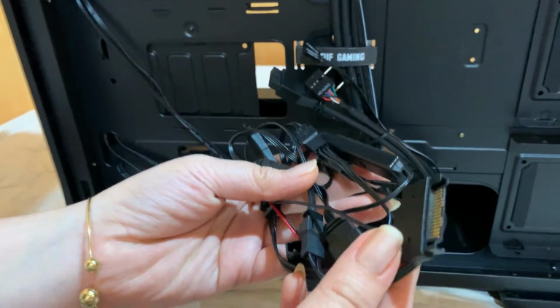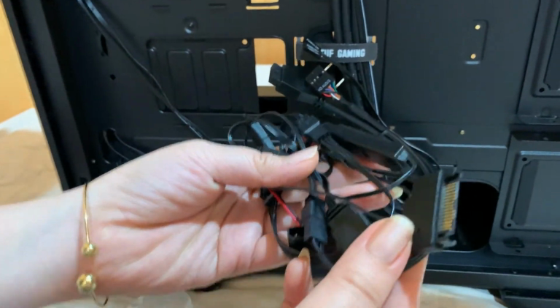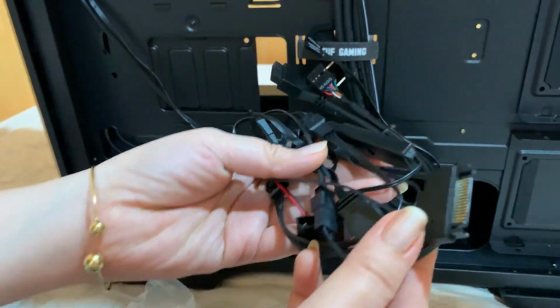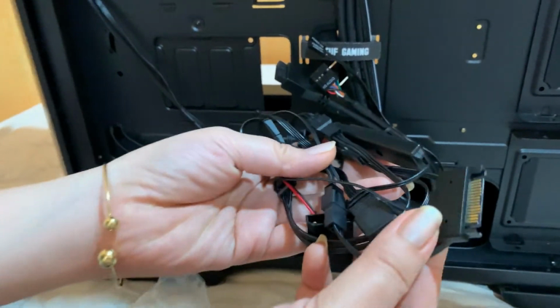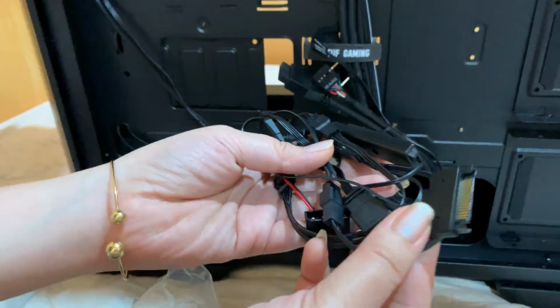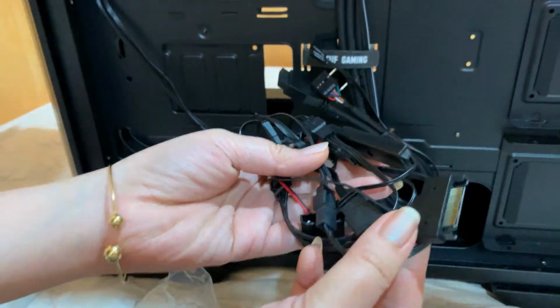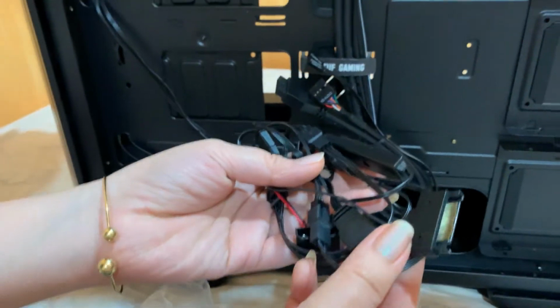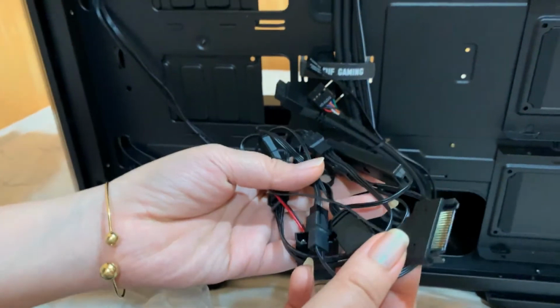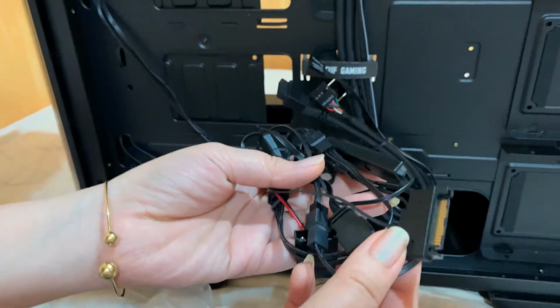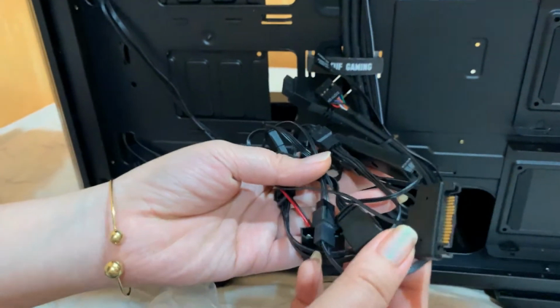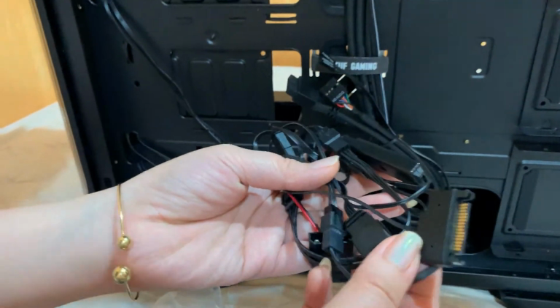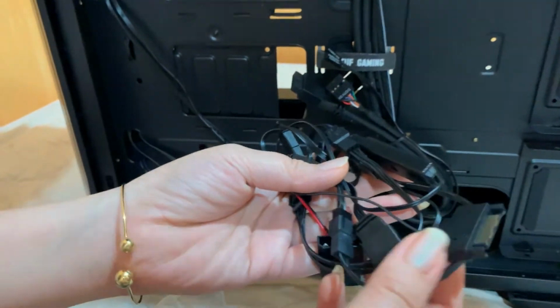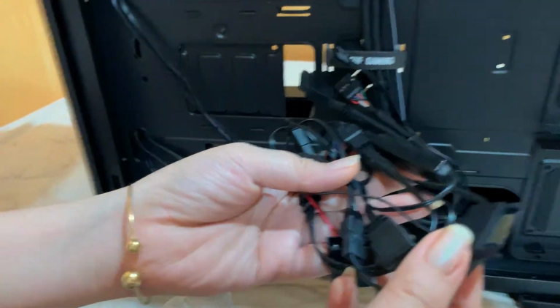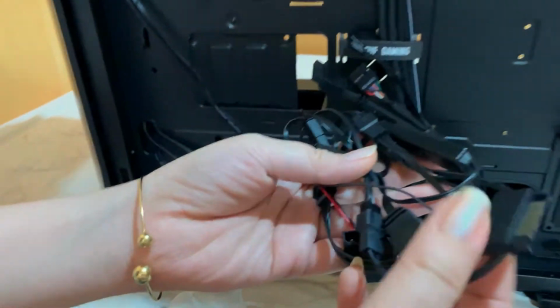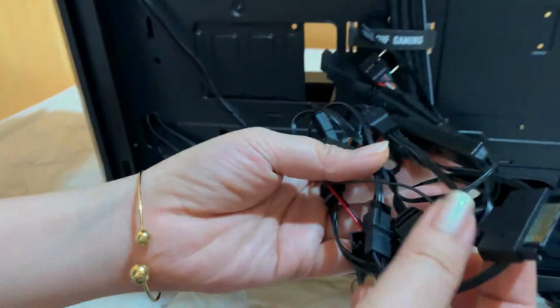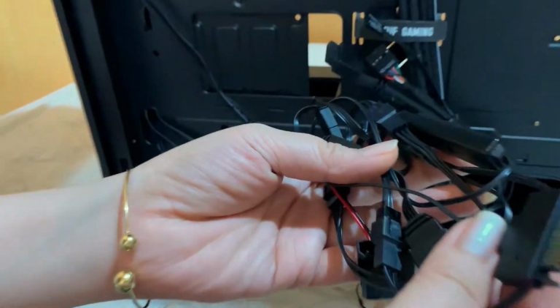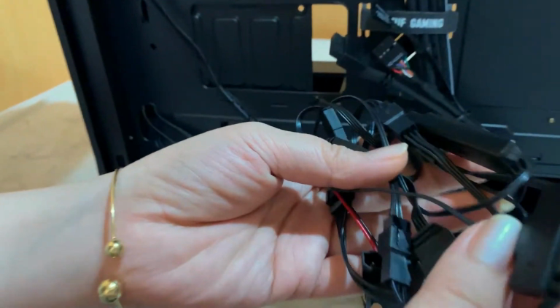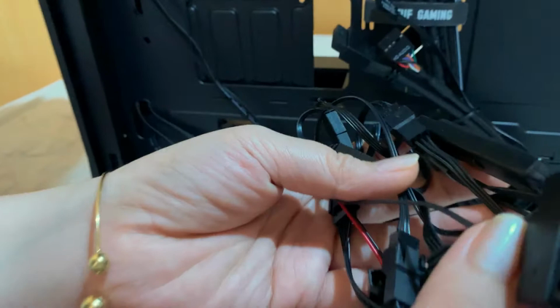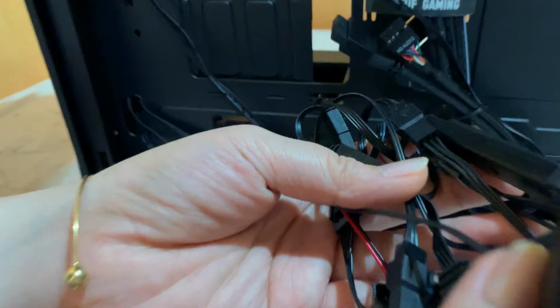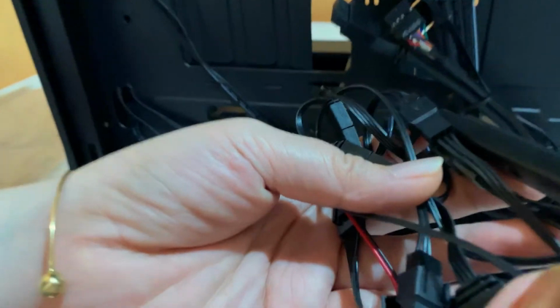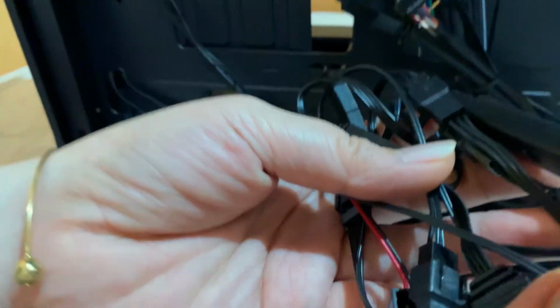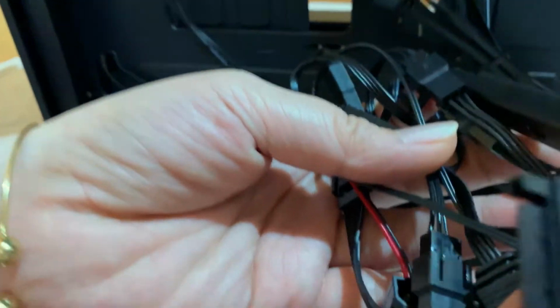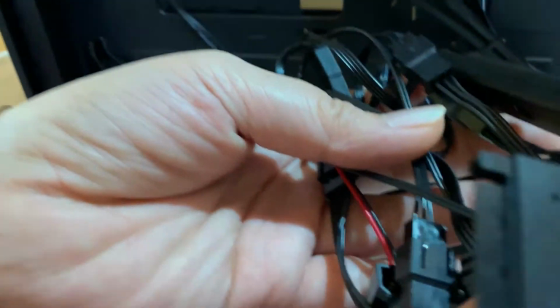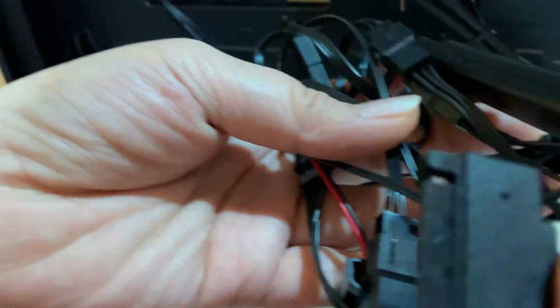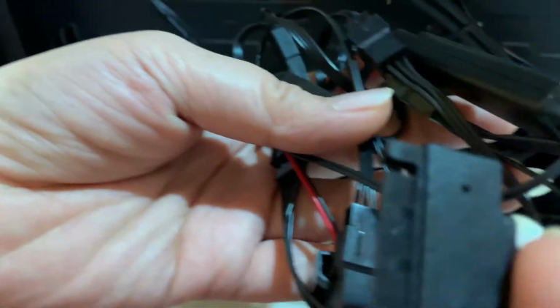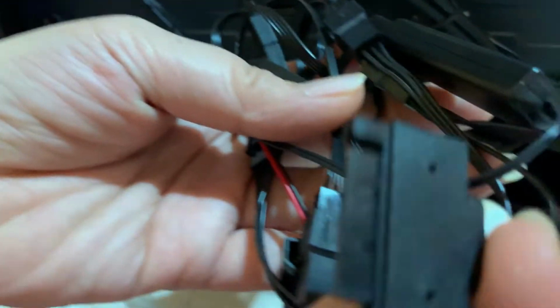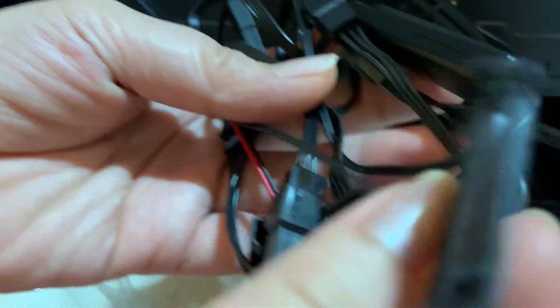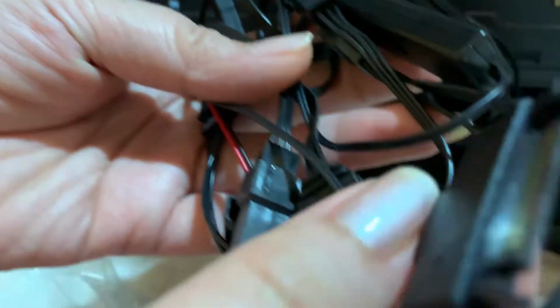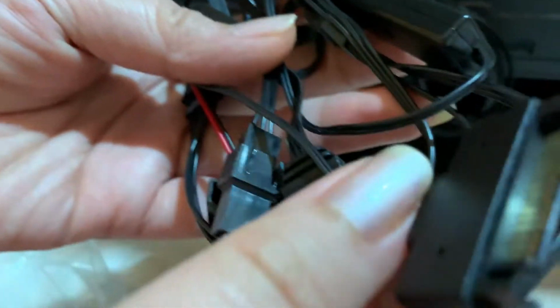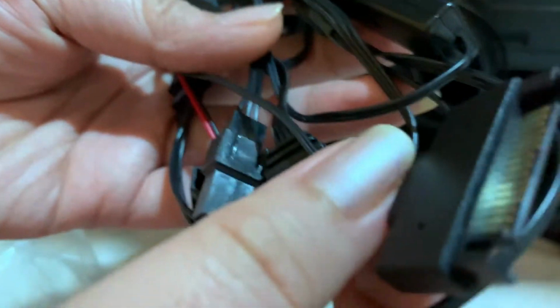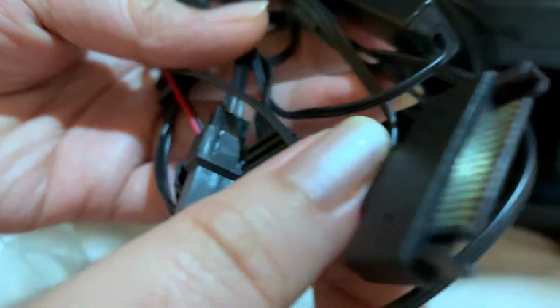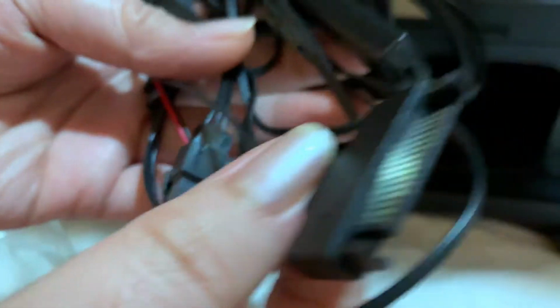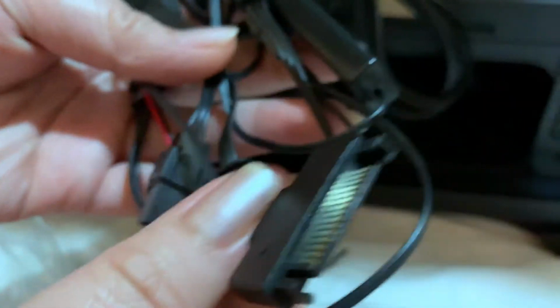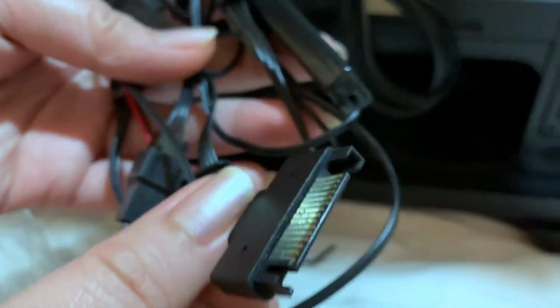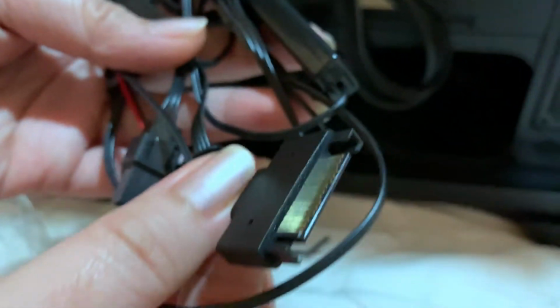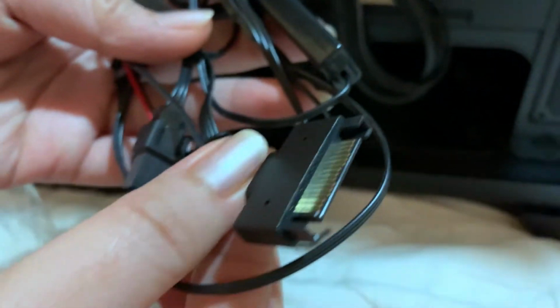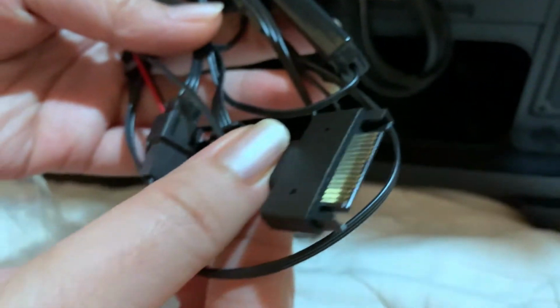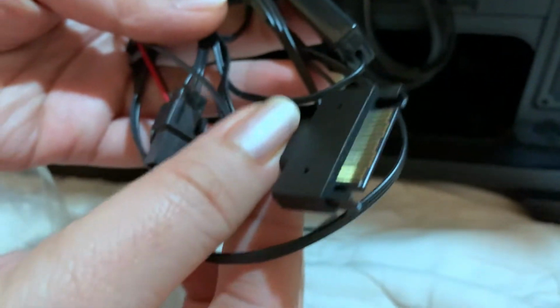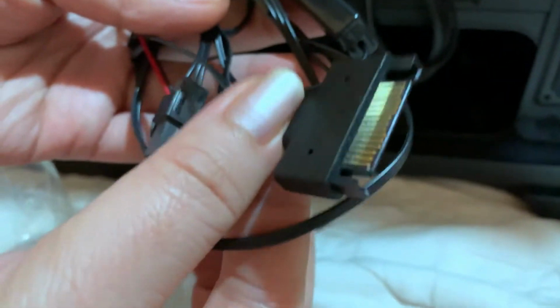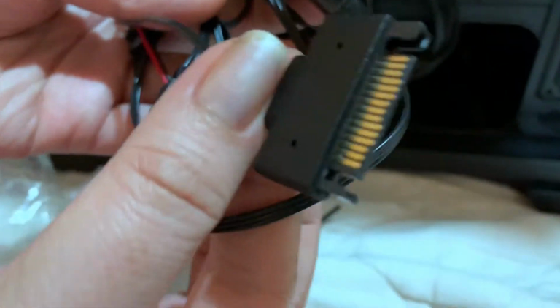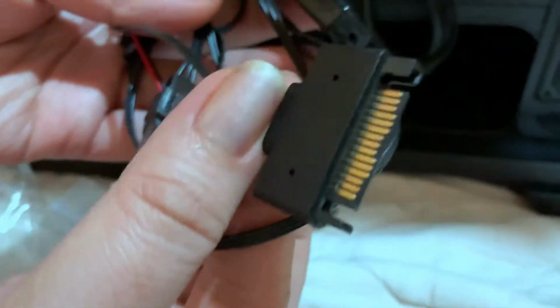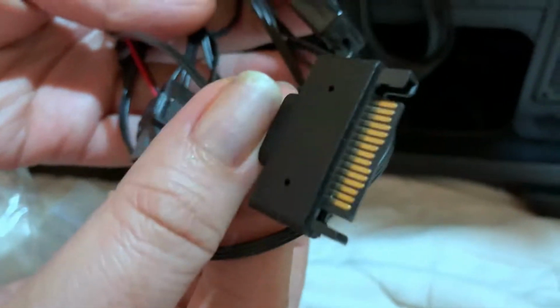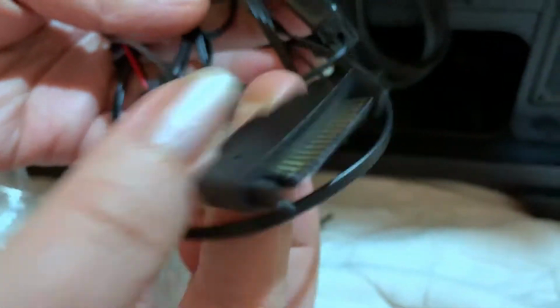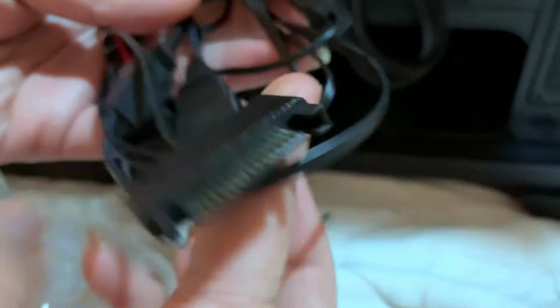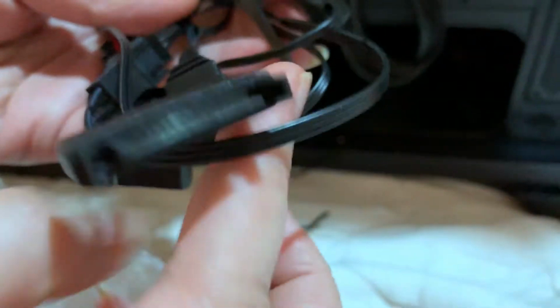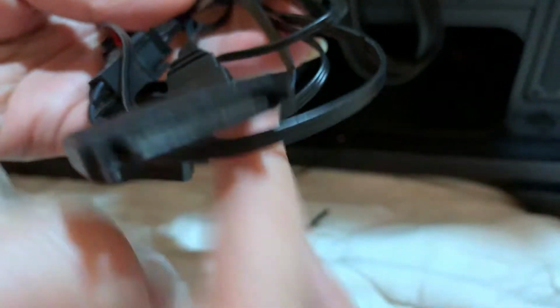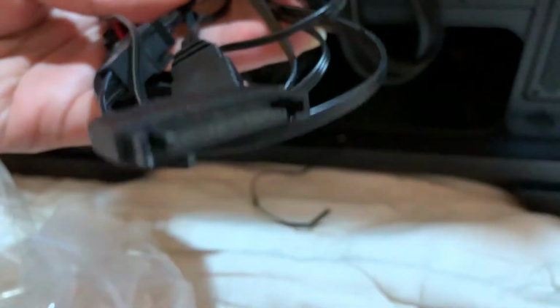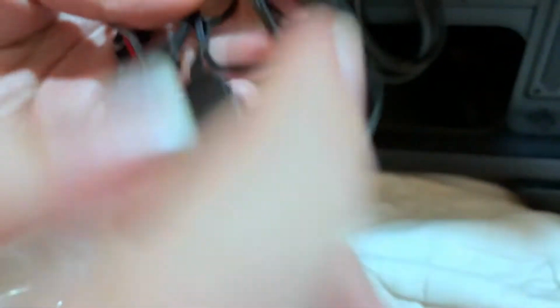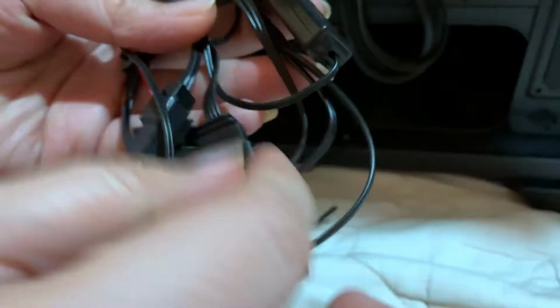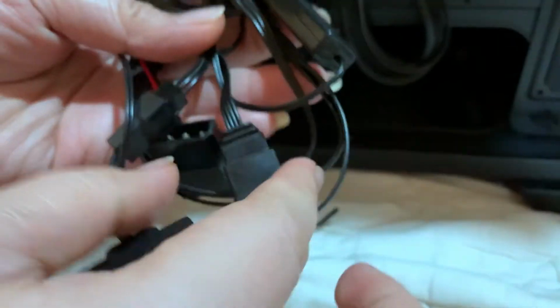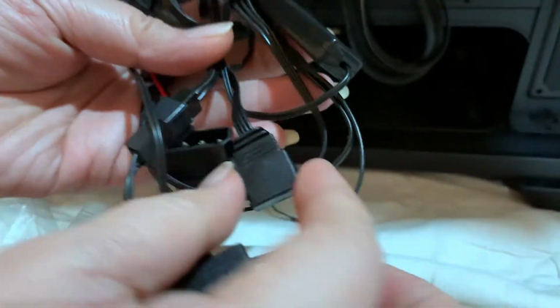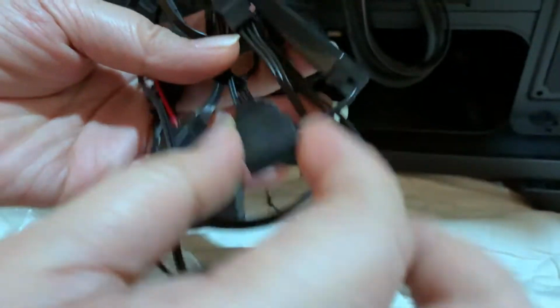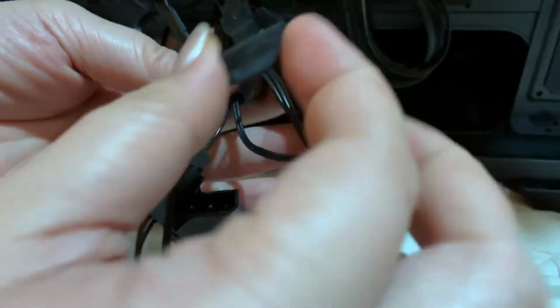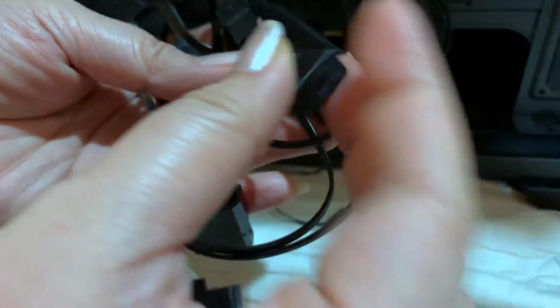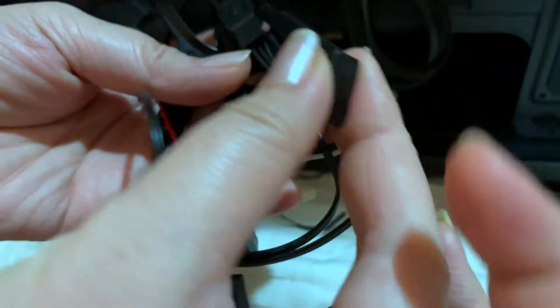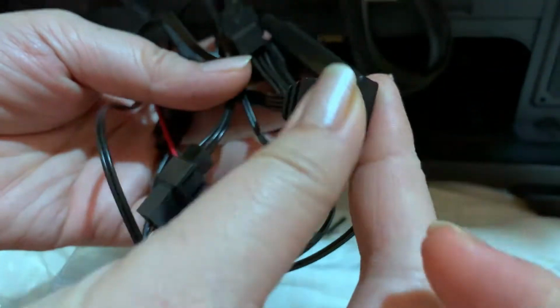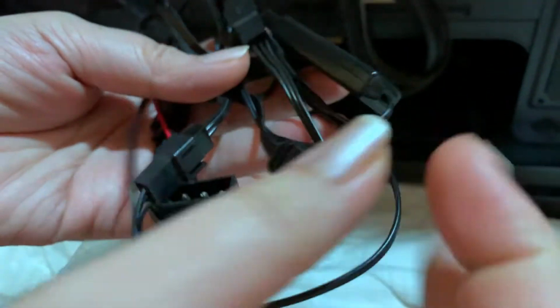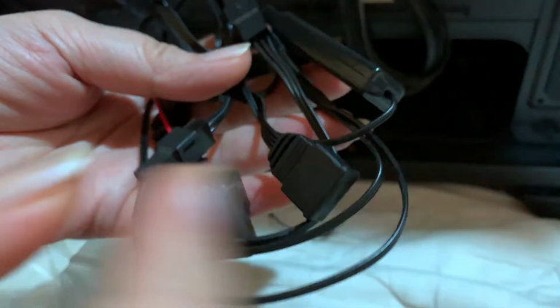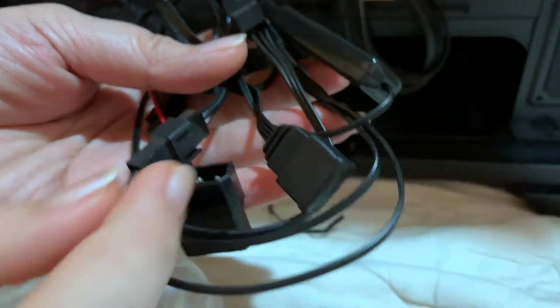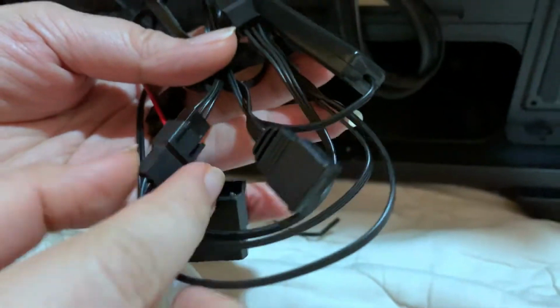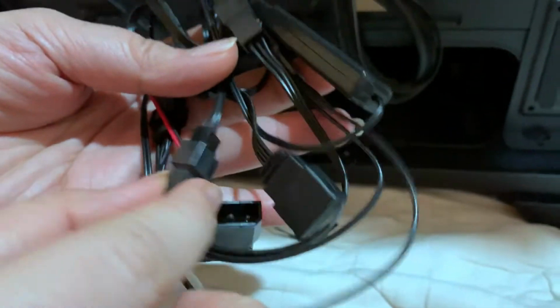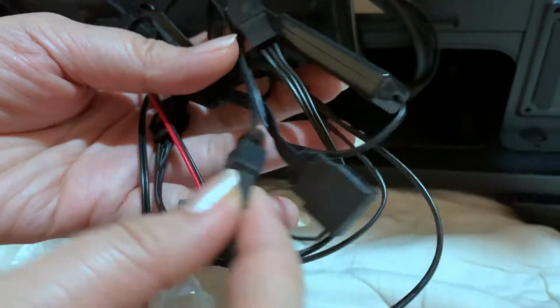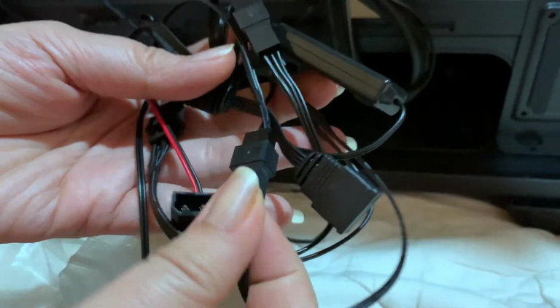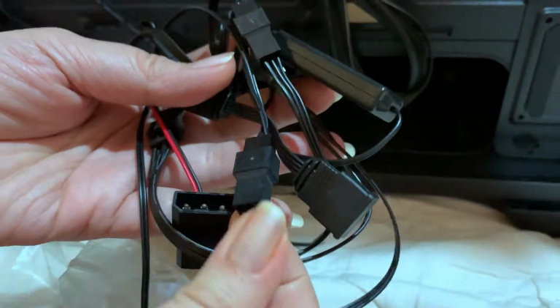It's really big guys, and very spacious. Maganda ito guys if you're a fan of PC building, and I really like the compartment.